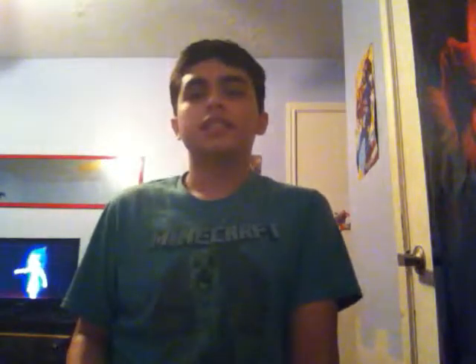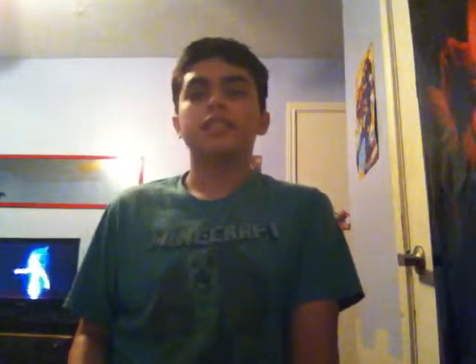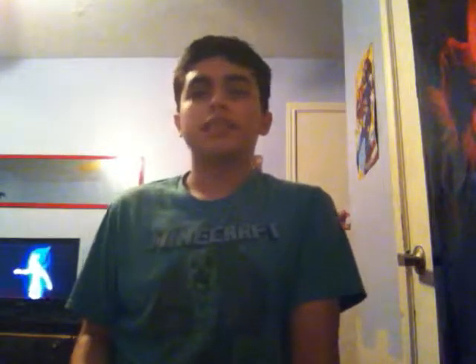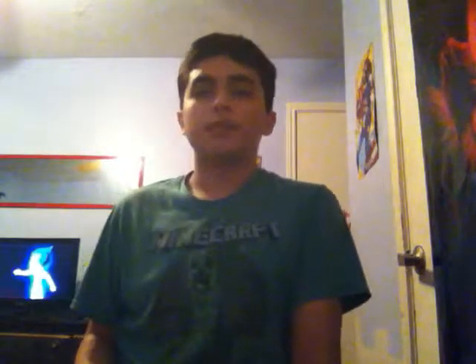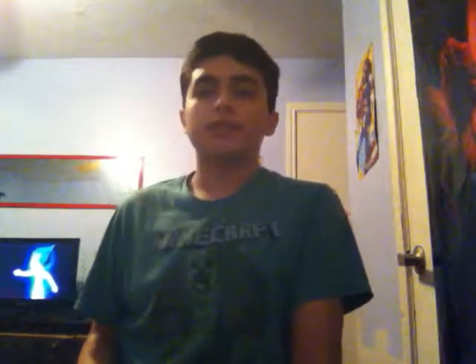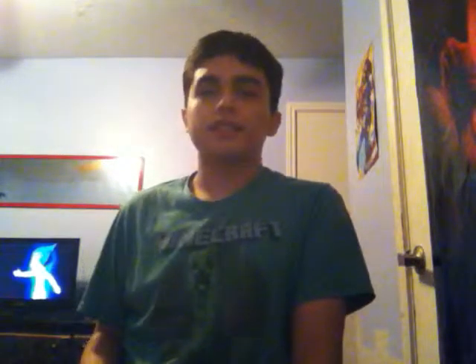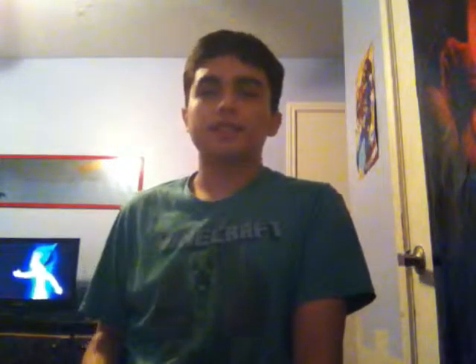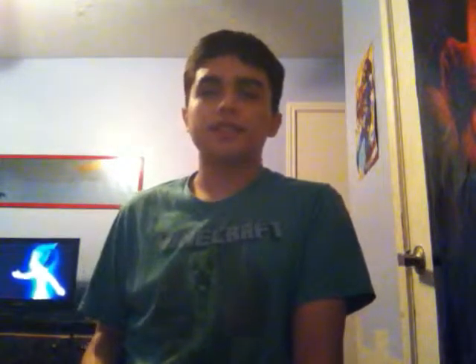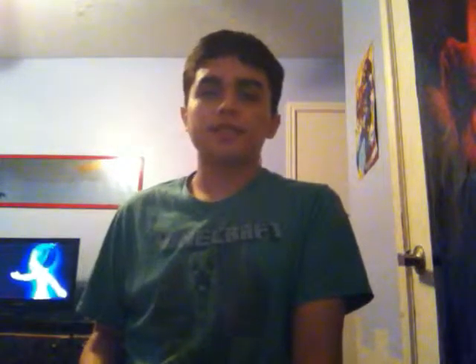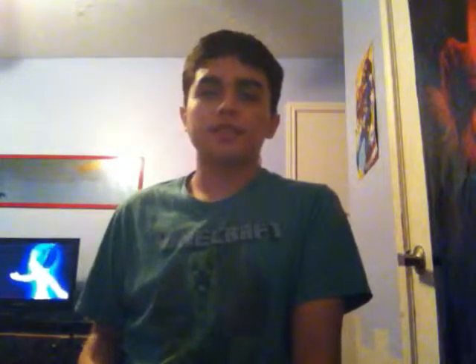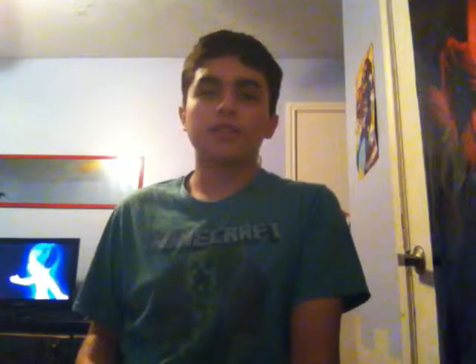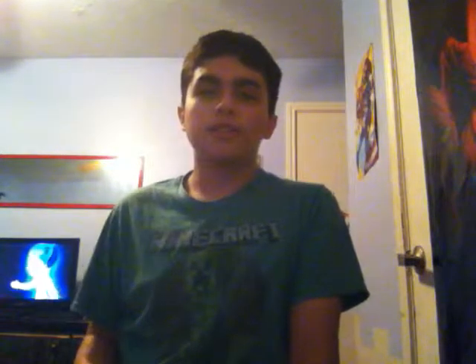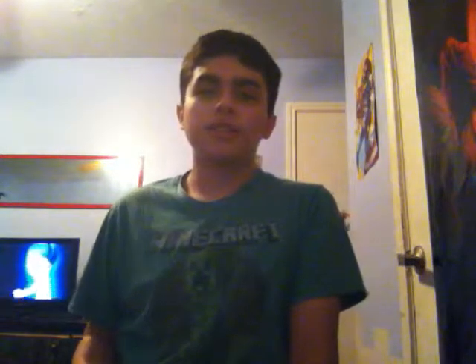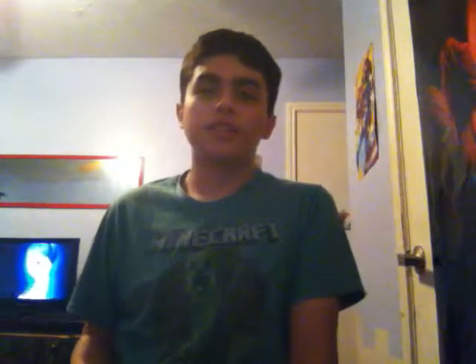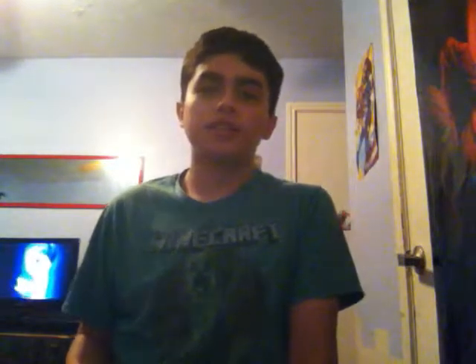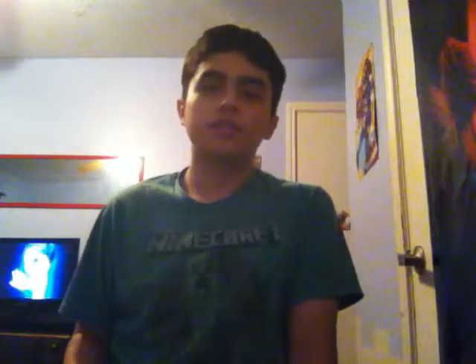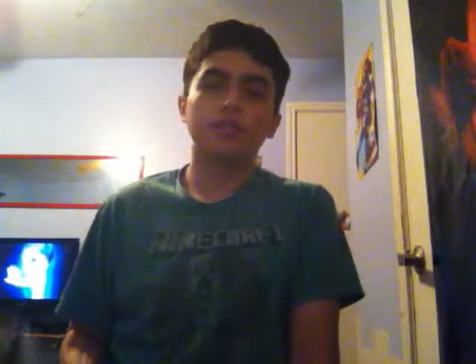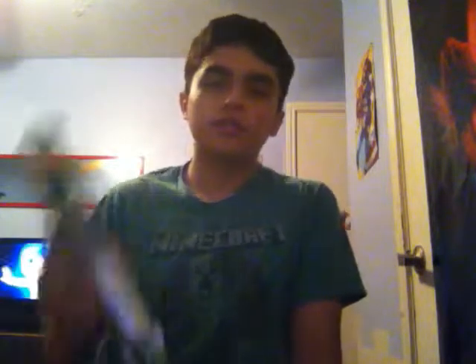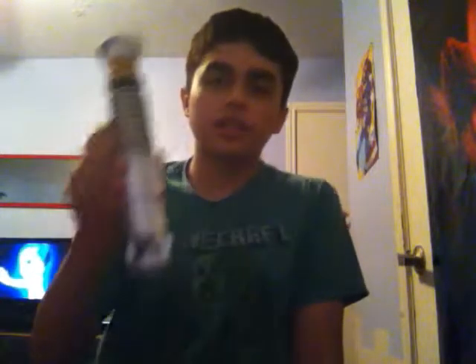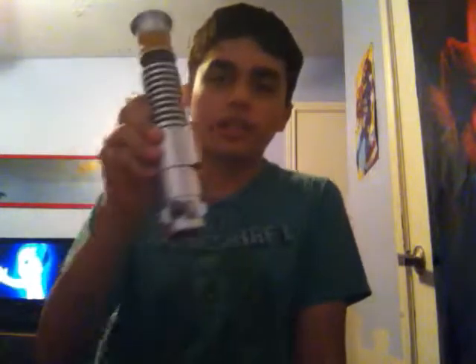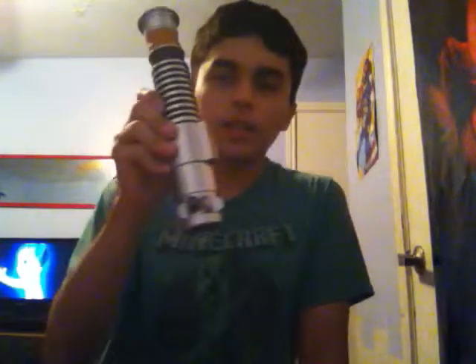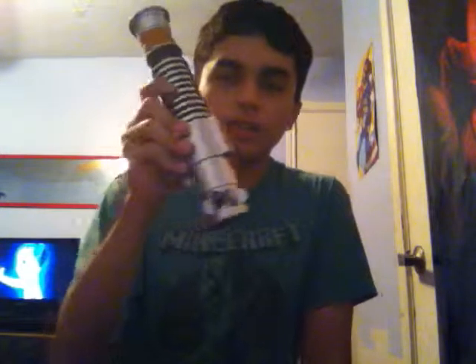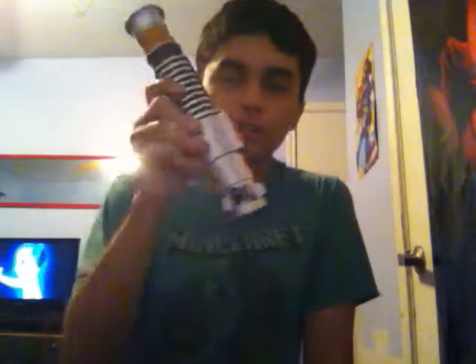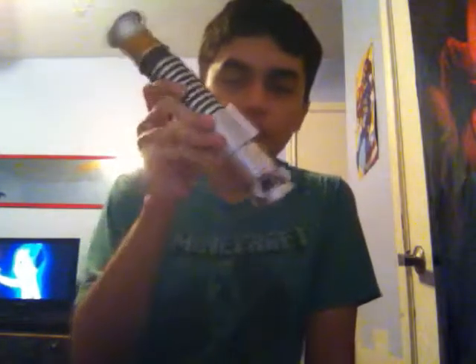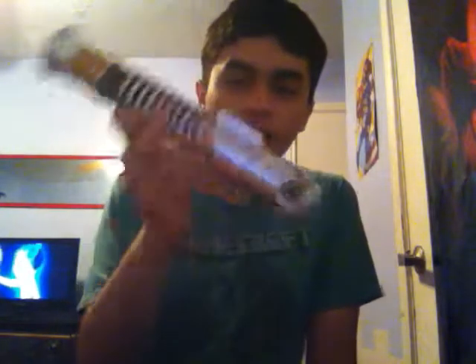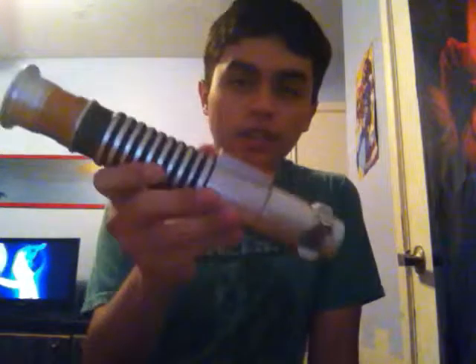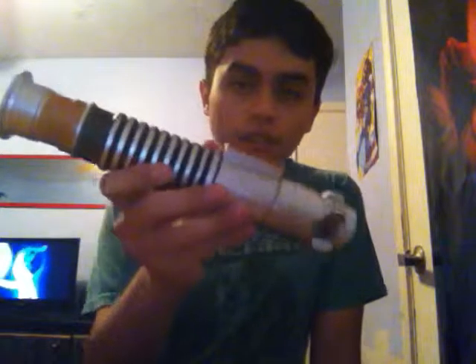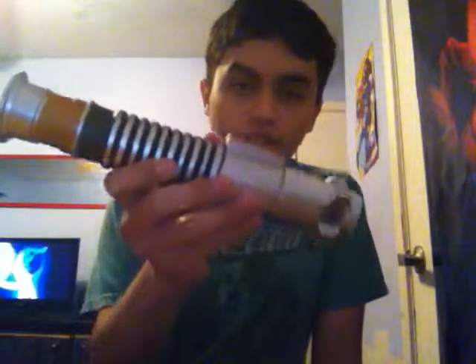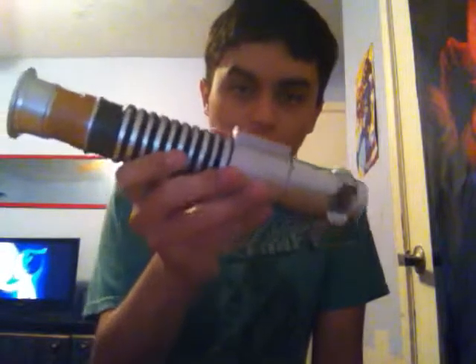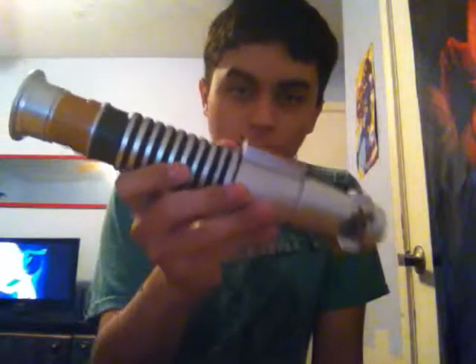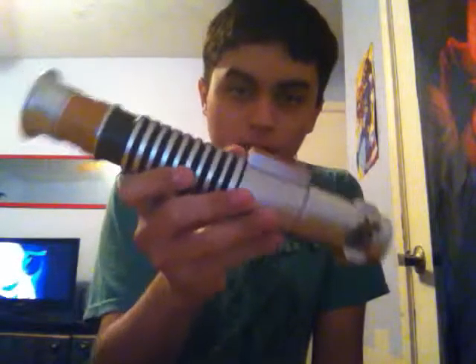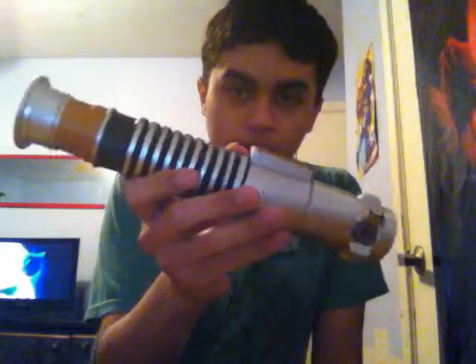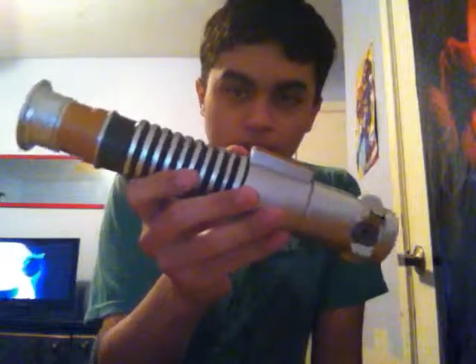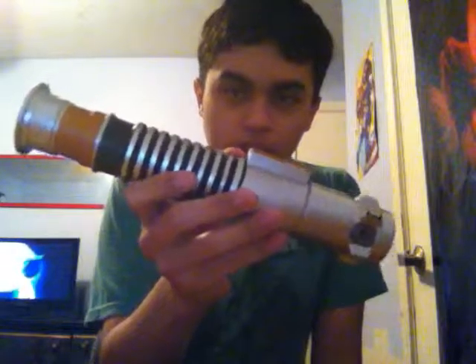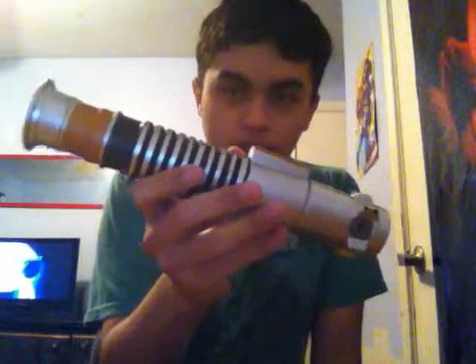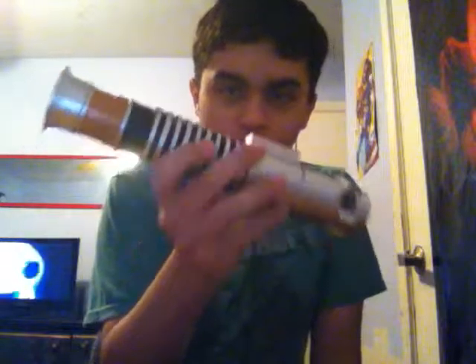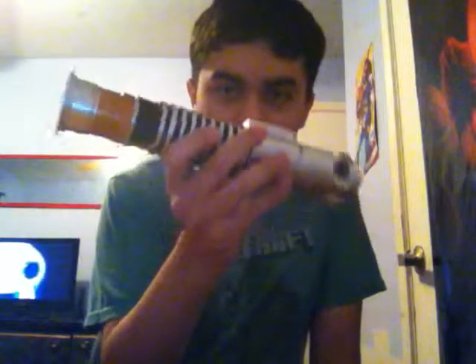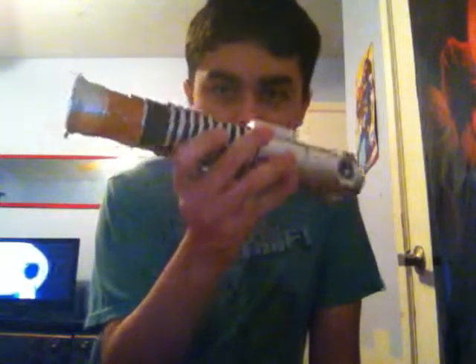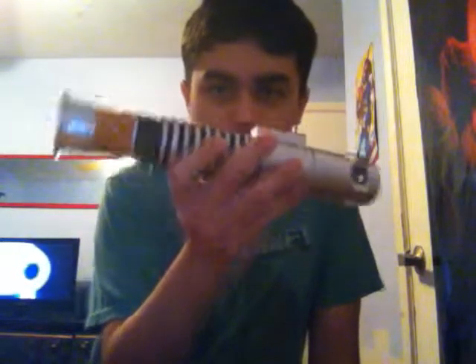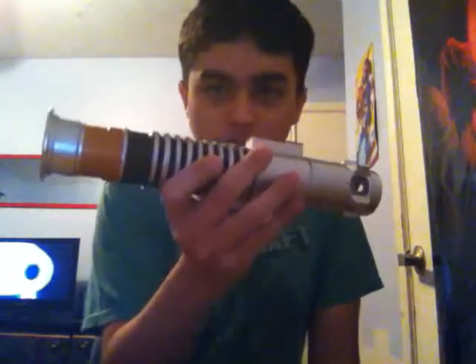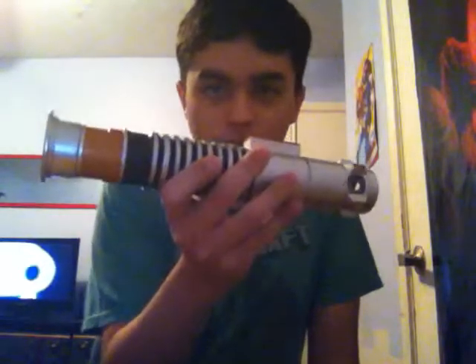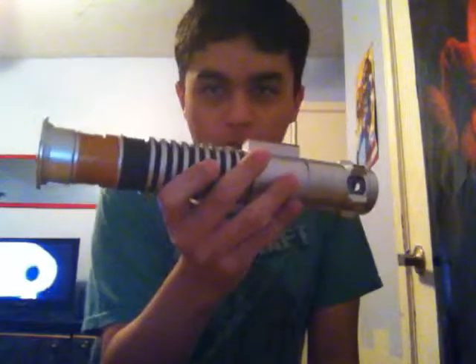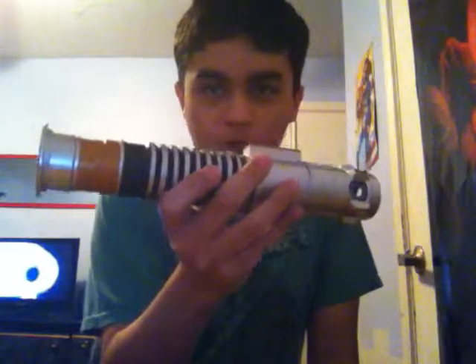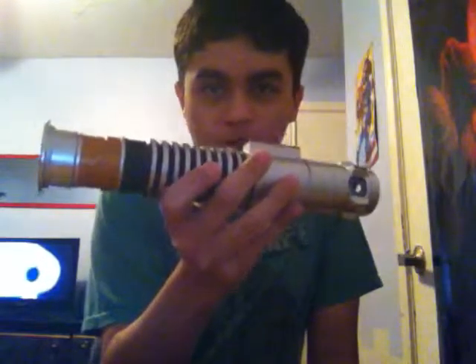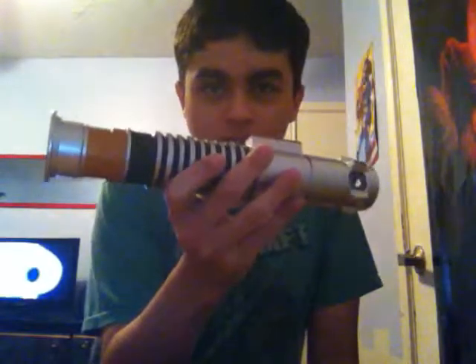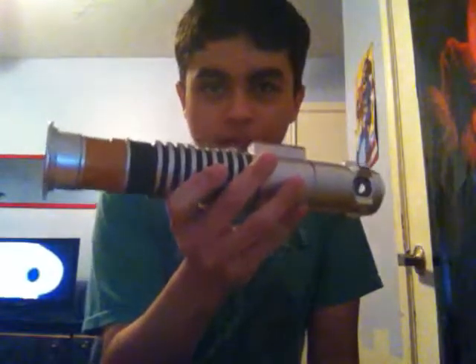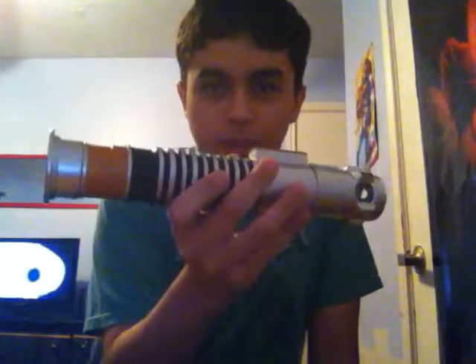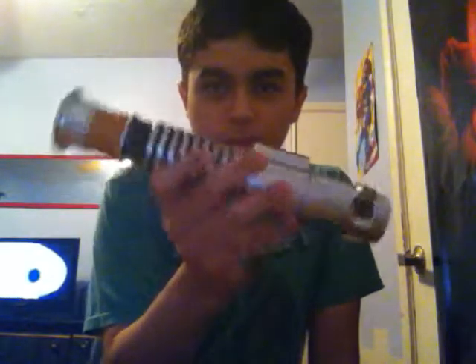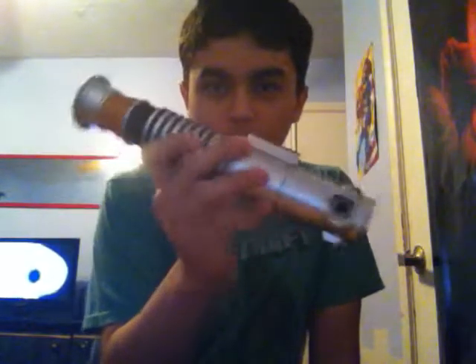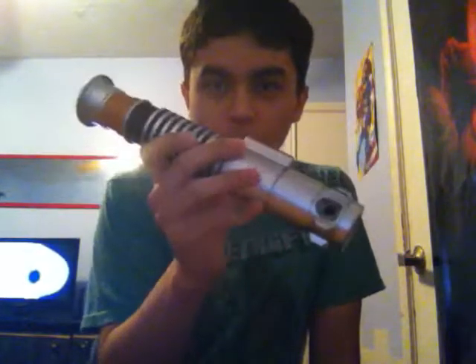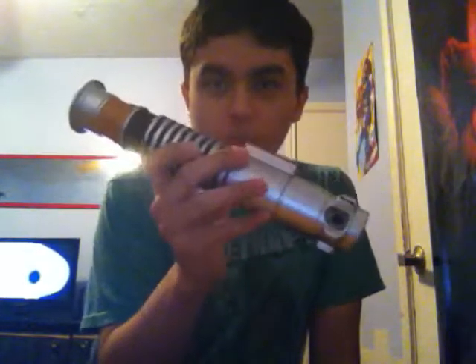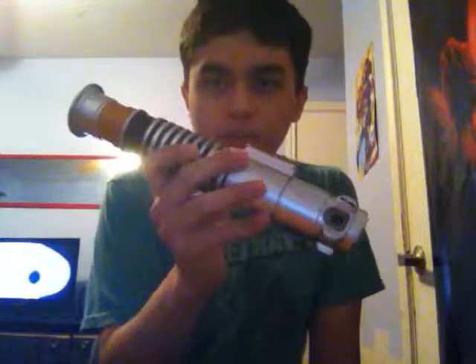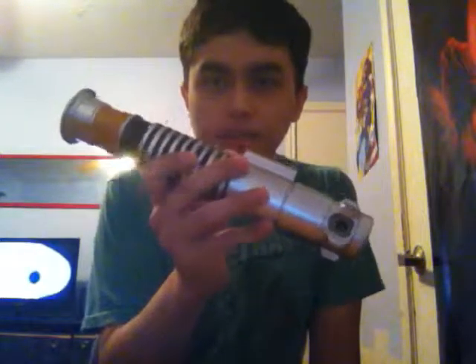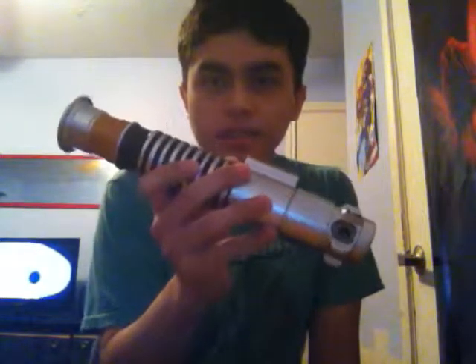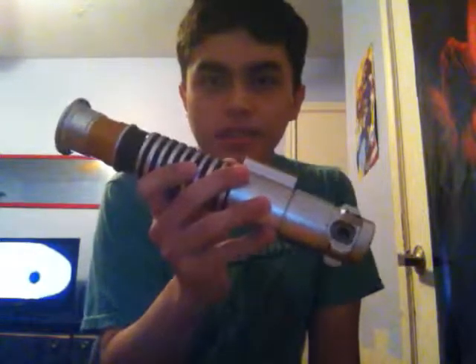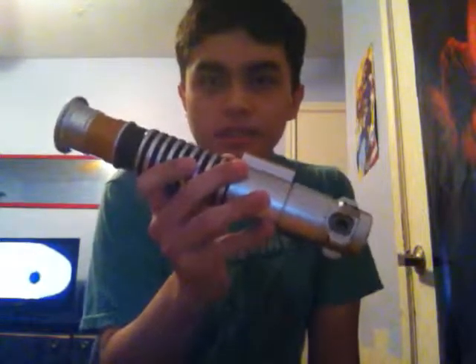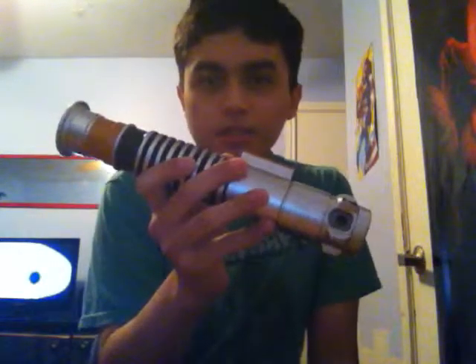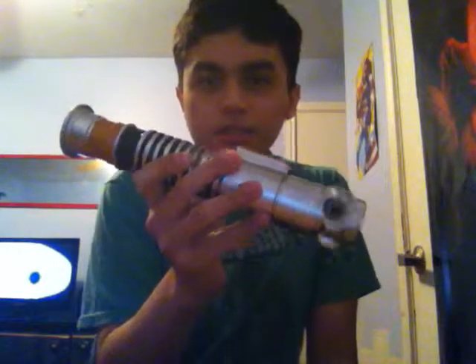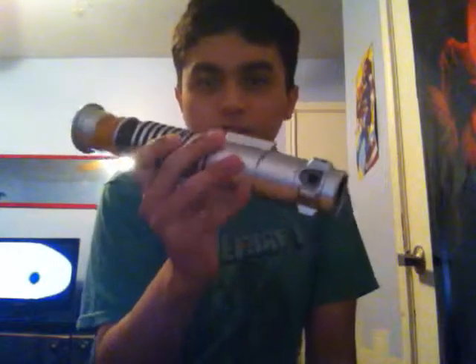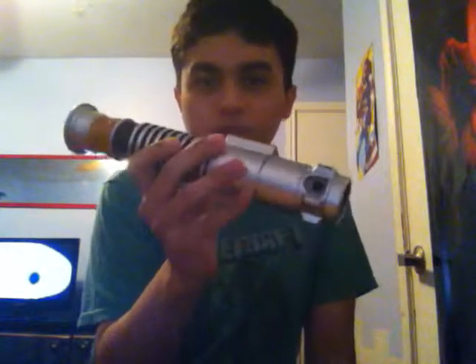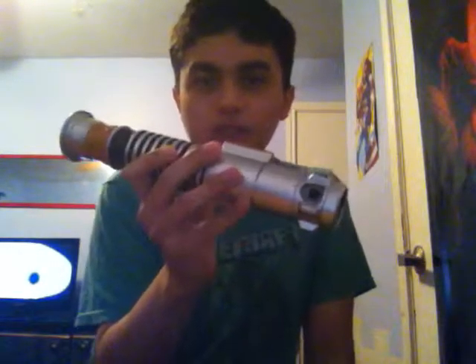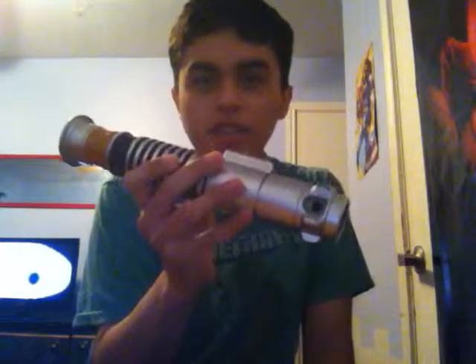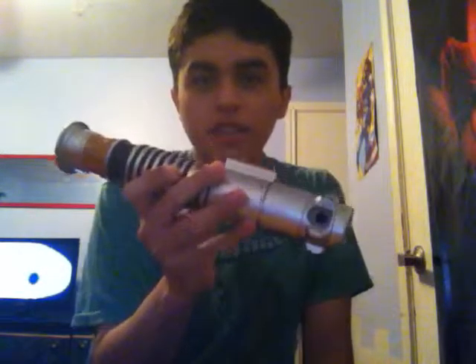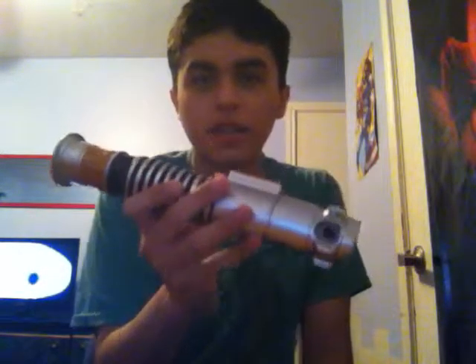Hey, welcome back with another video. Here is this — this is Luke Skywalker's lightsaber from Episode 6, Return of the Jedi.